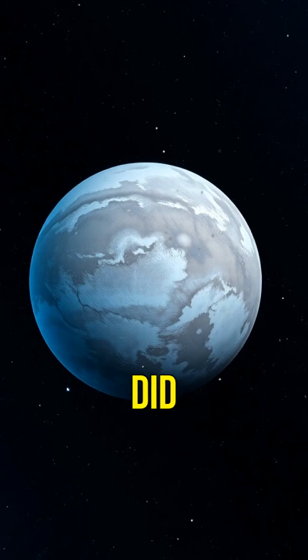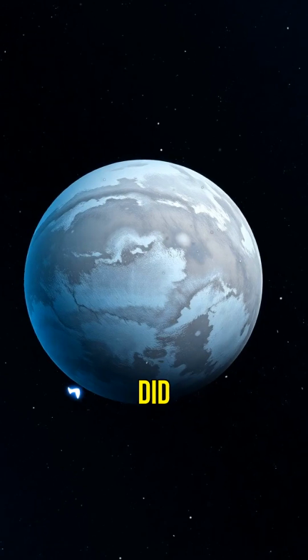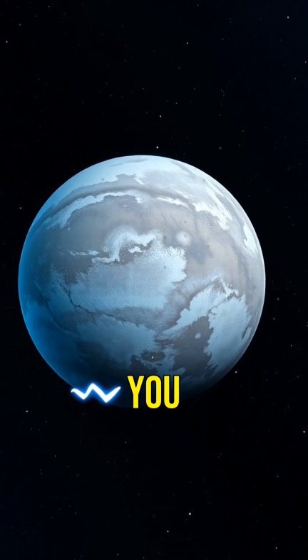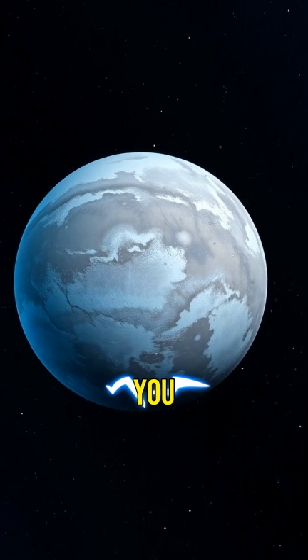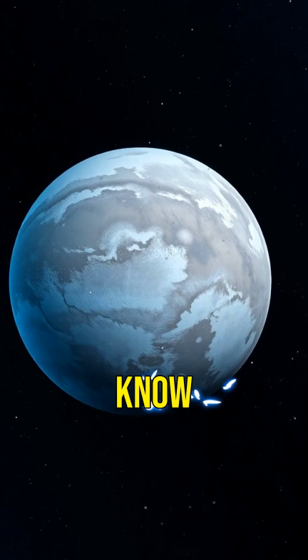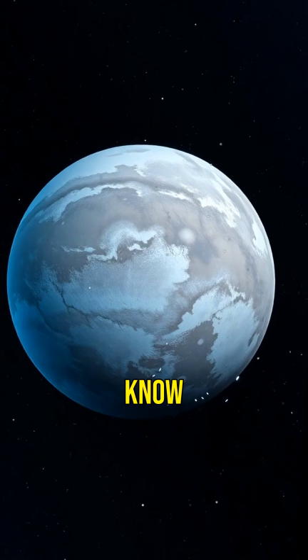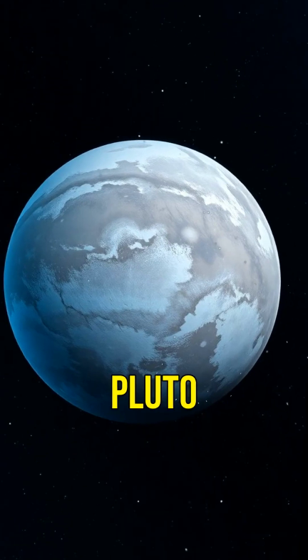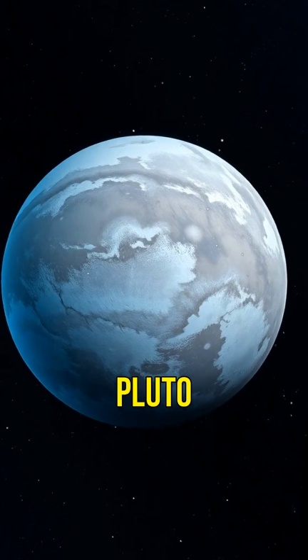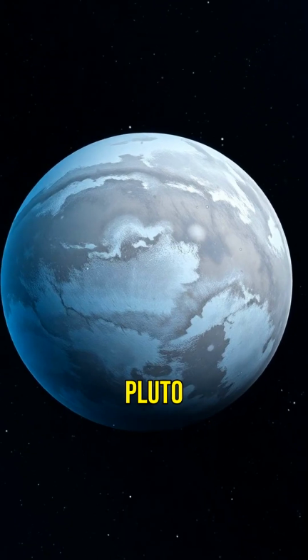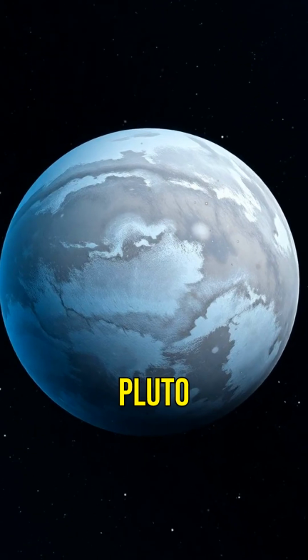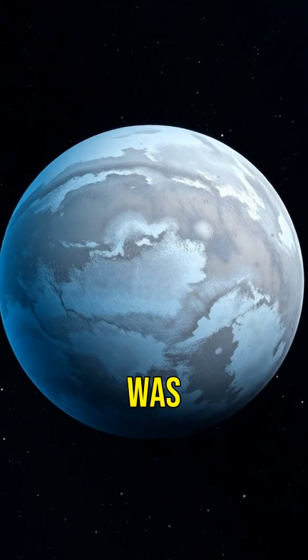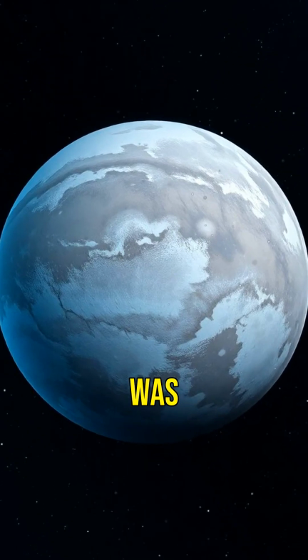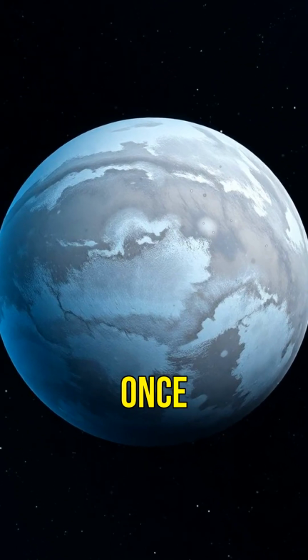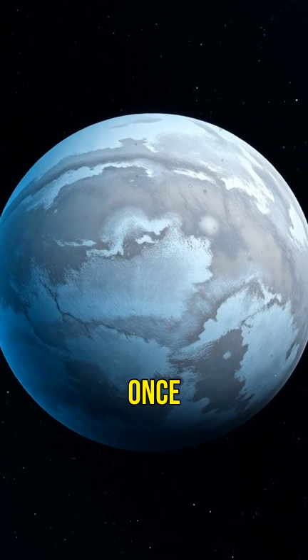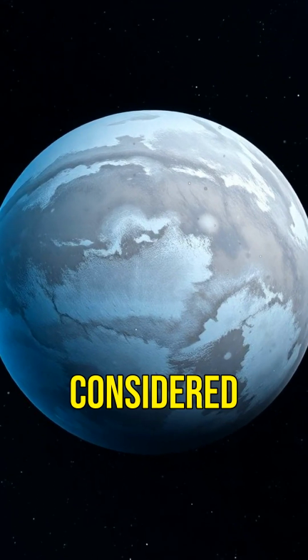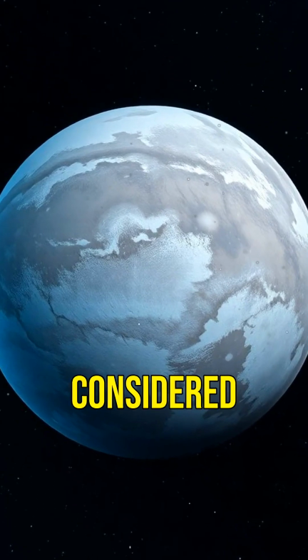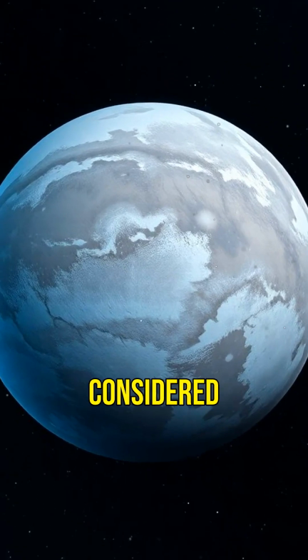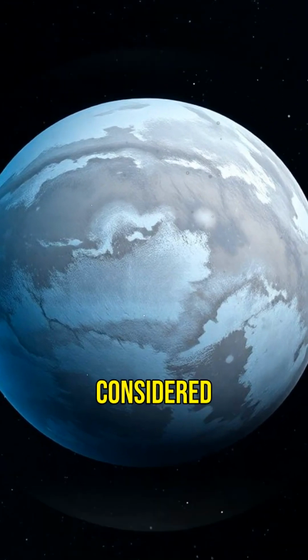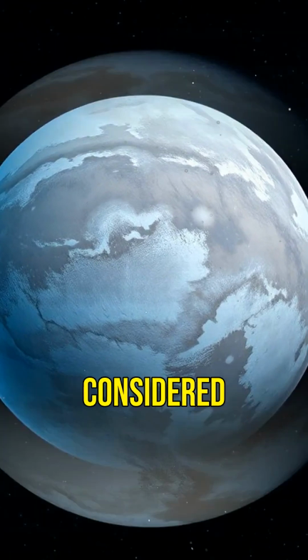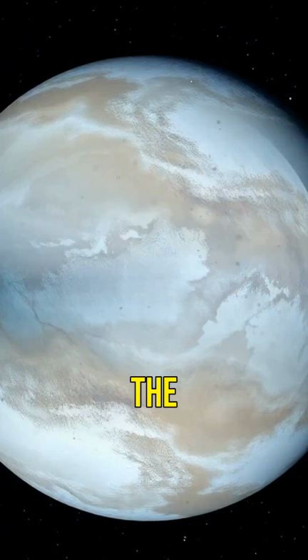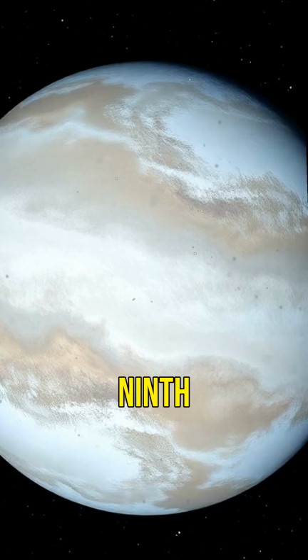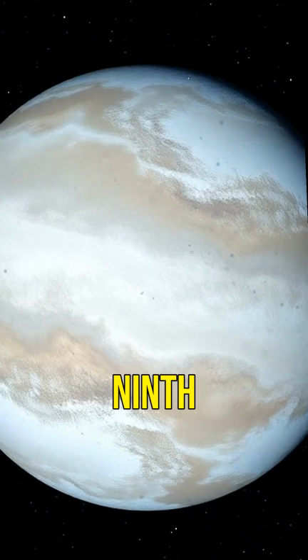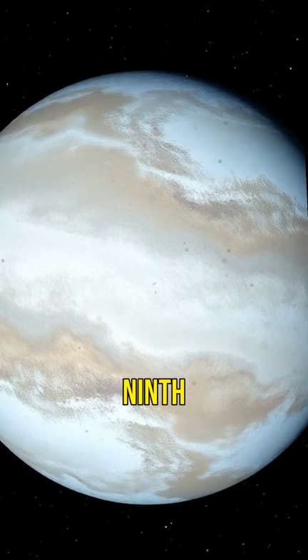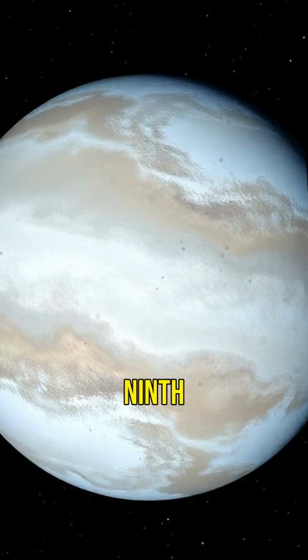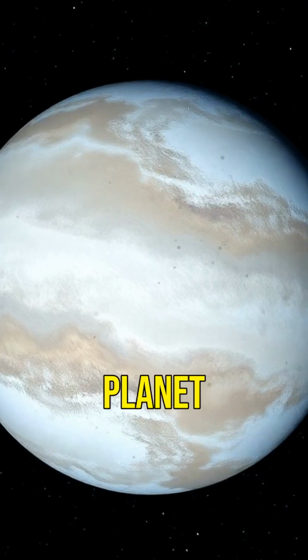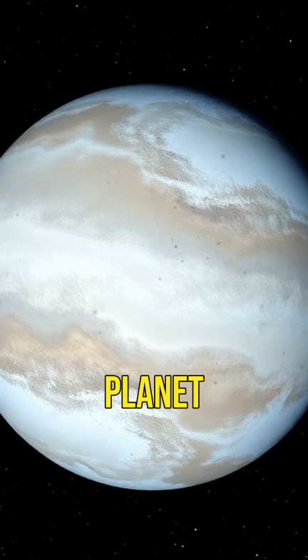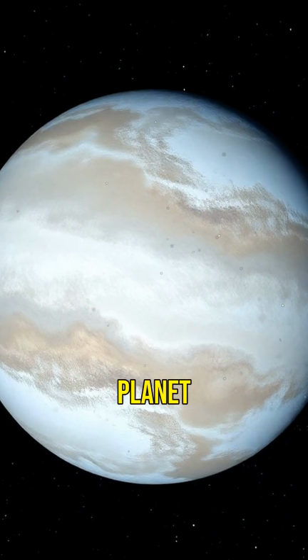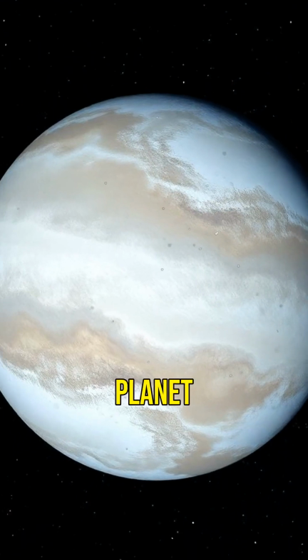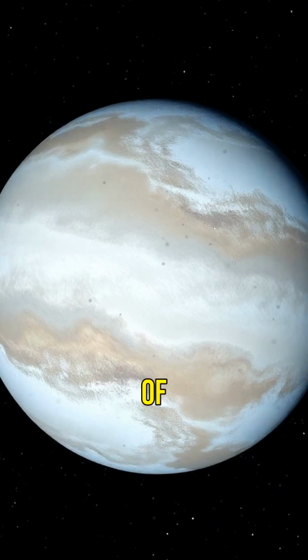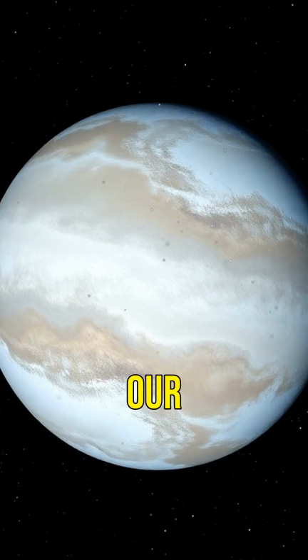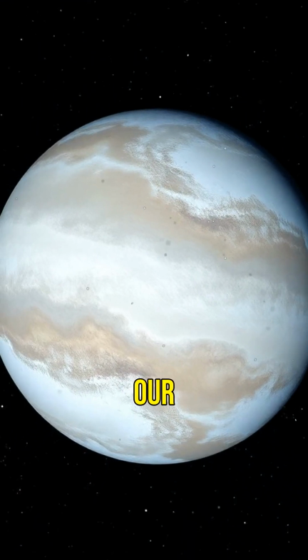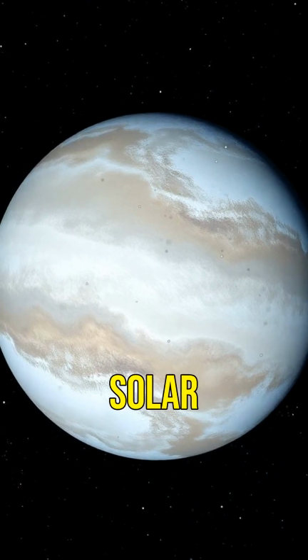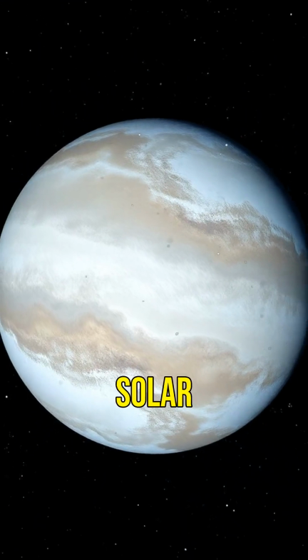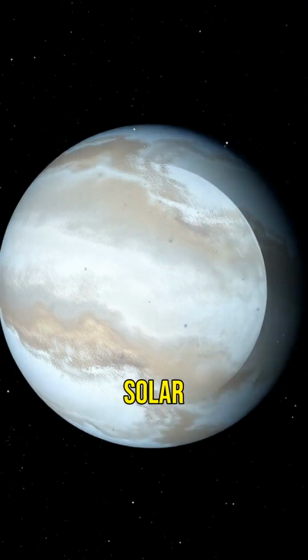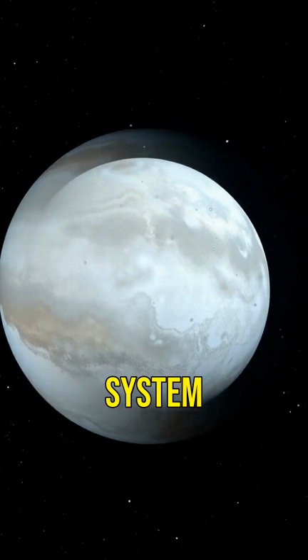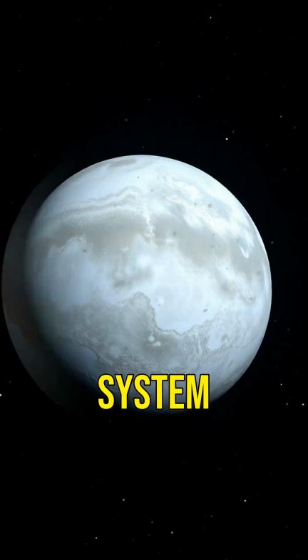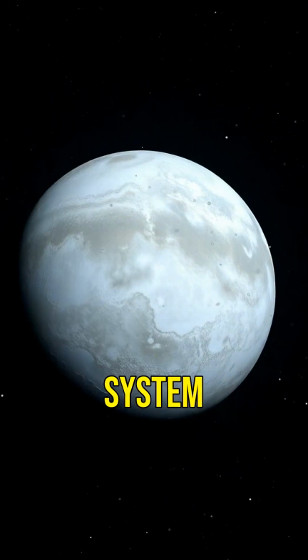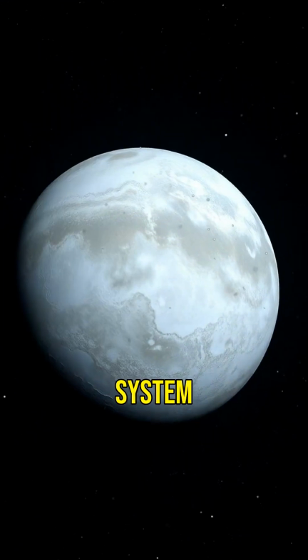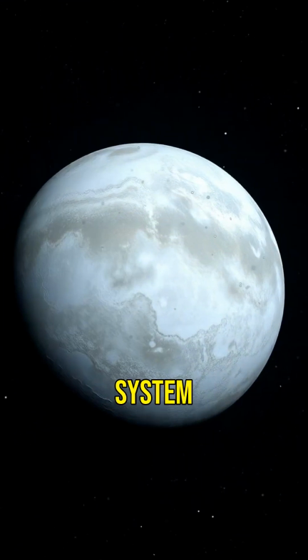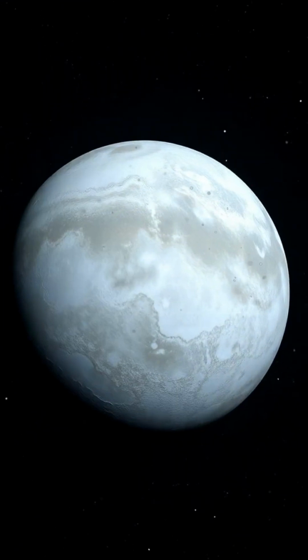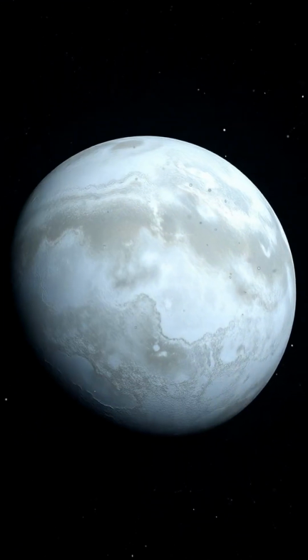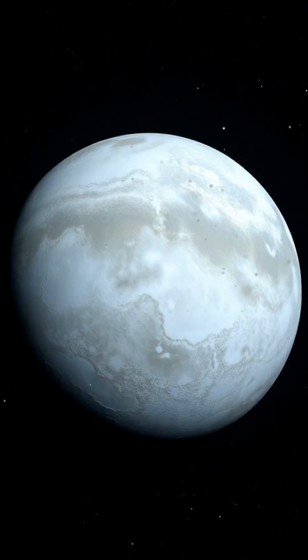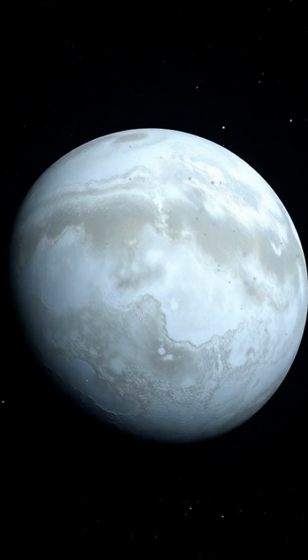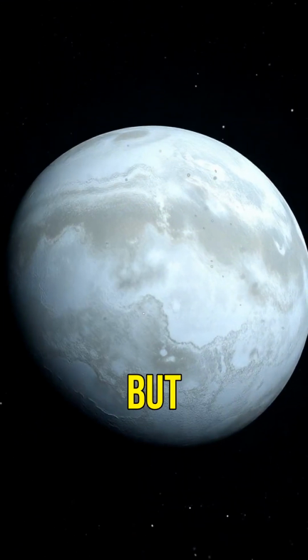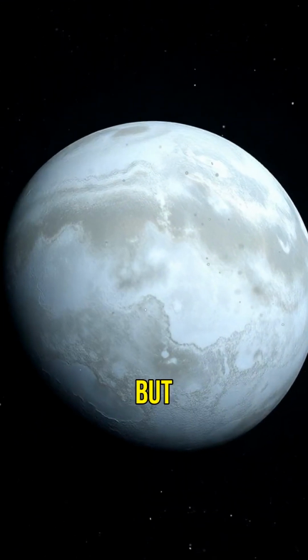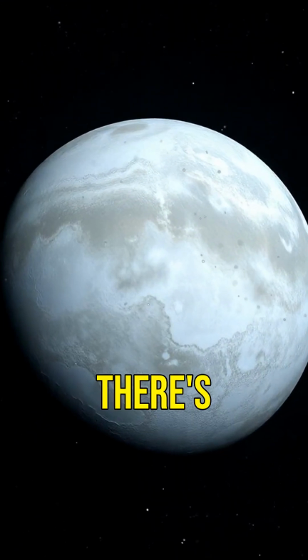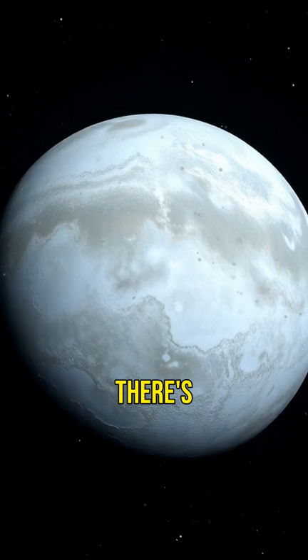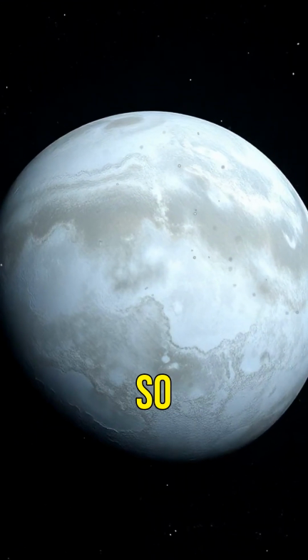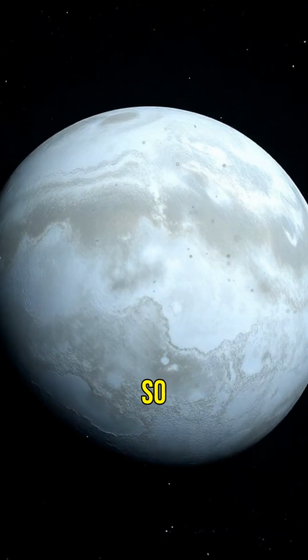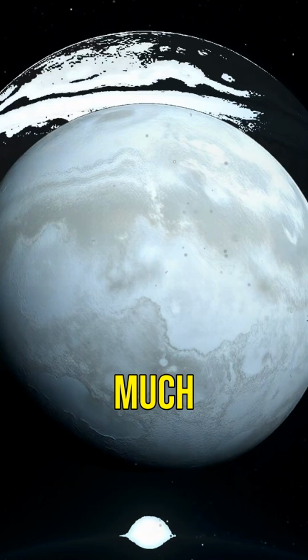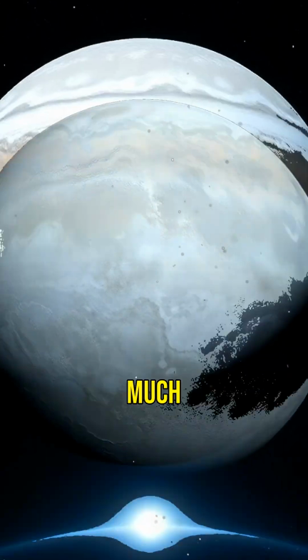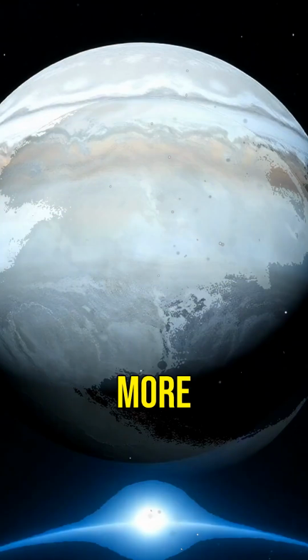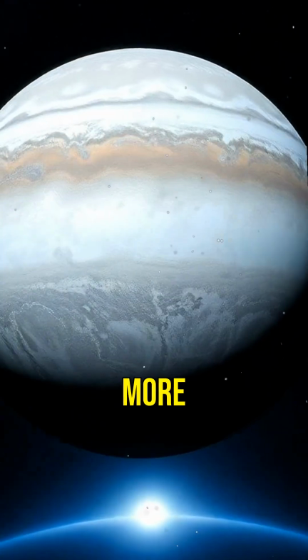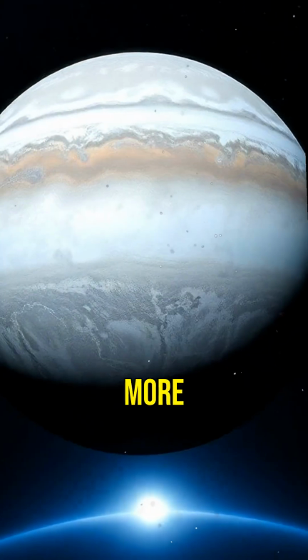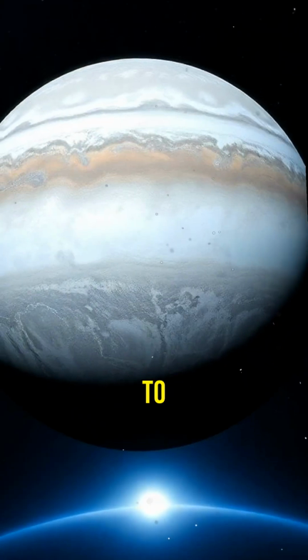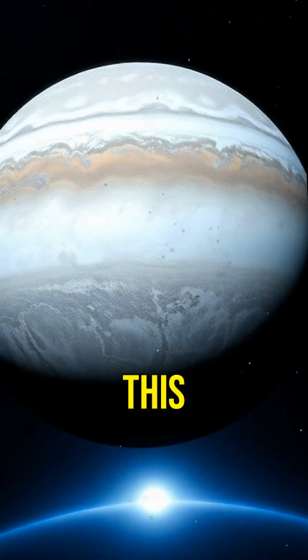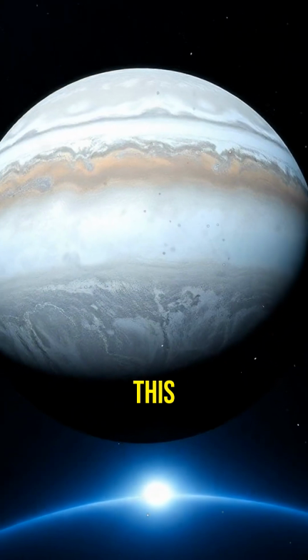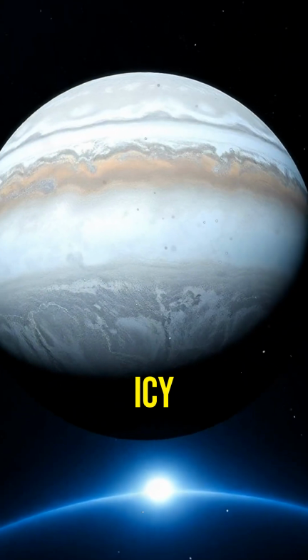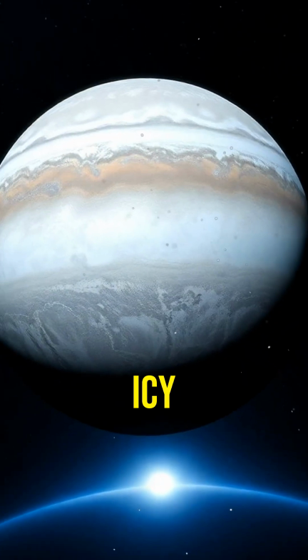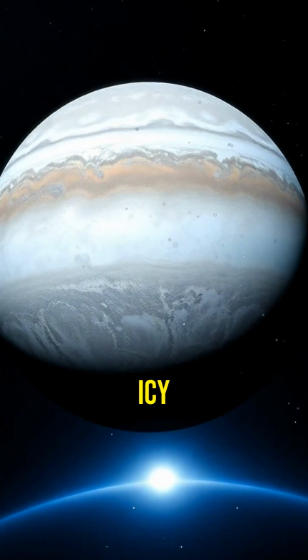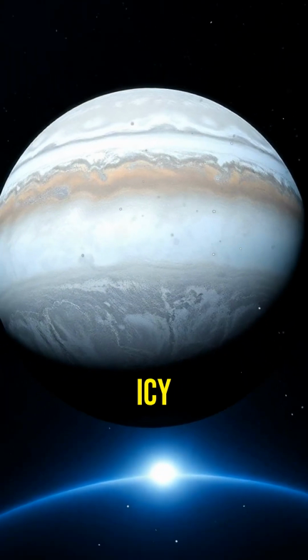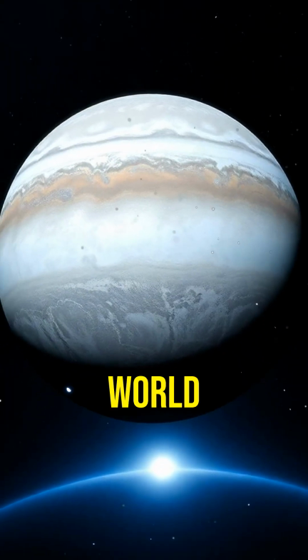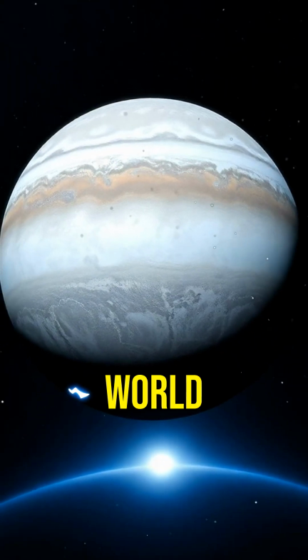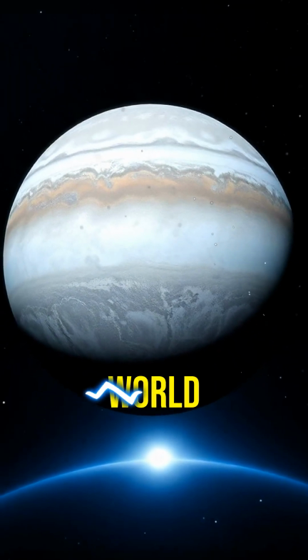Did you know Pluto was once considered the ninth planet of our solar system? But there's so much more to this icy world.